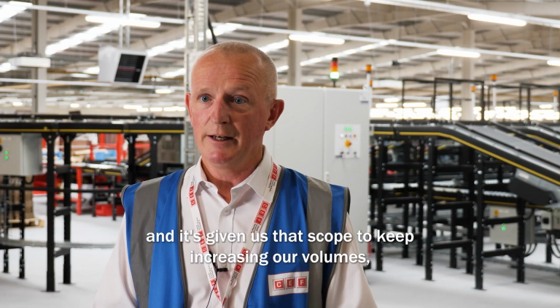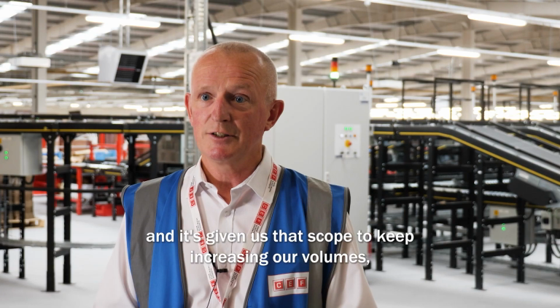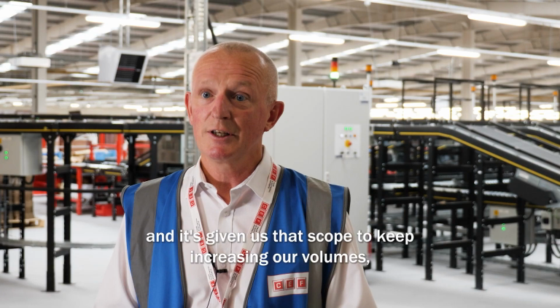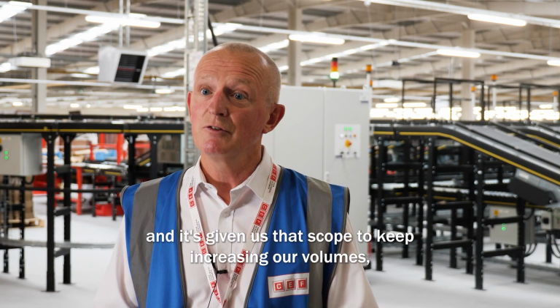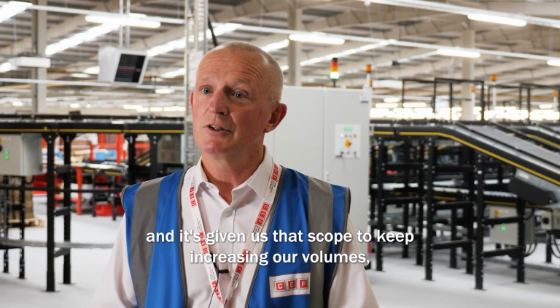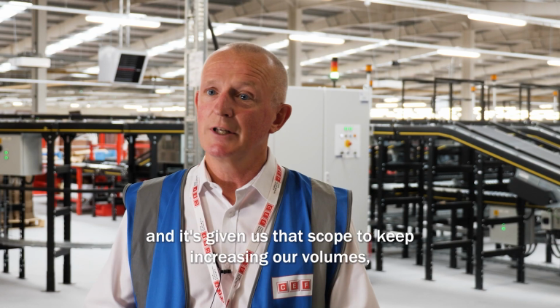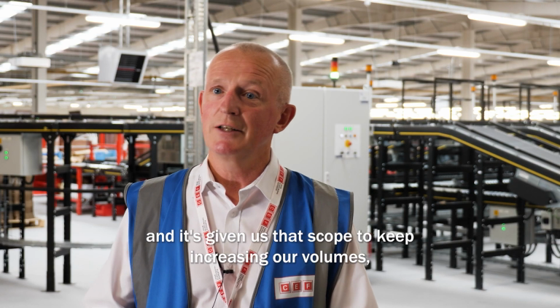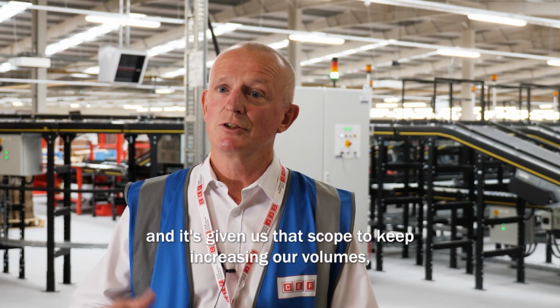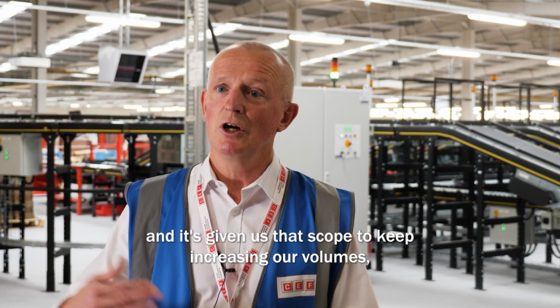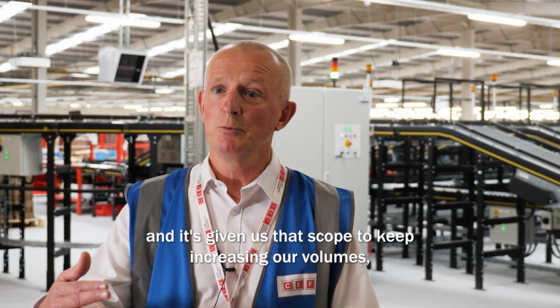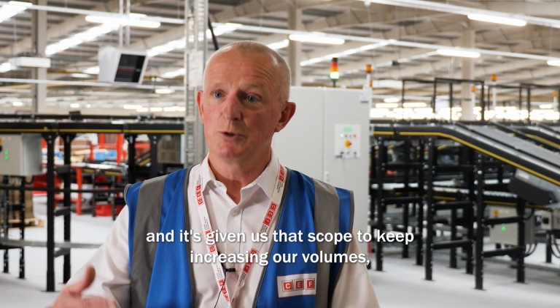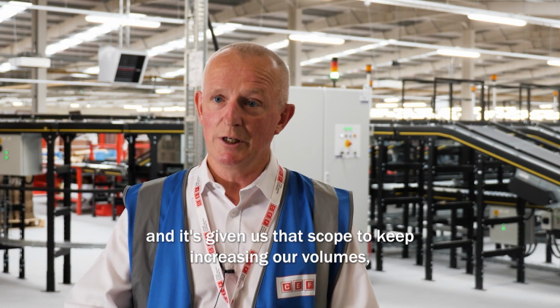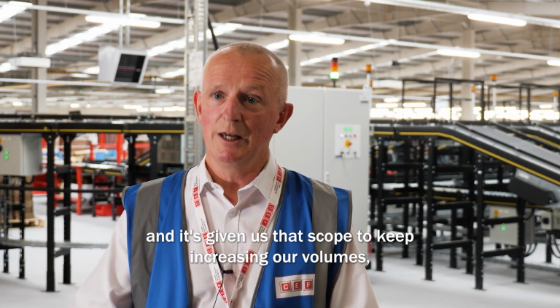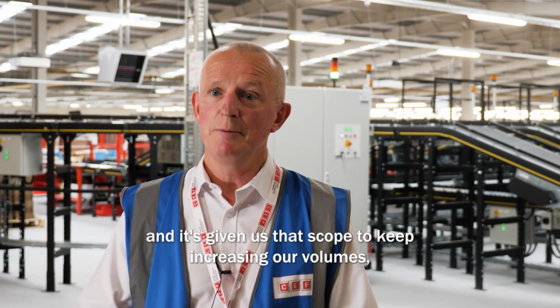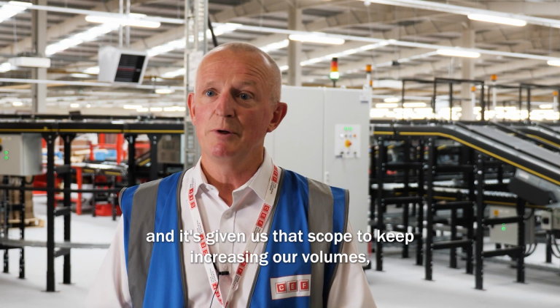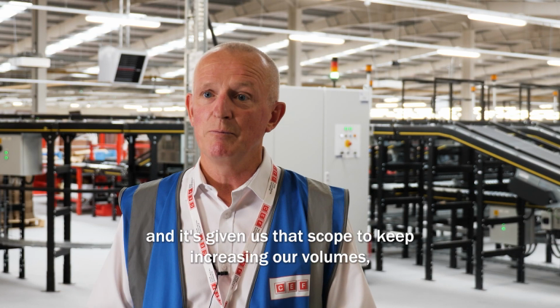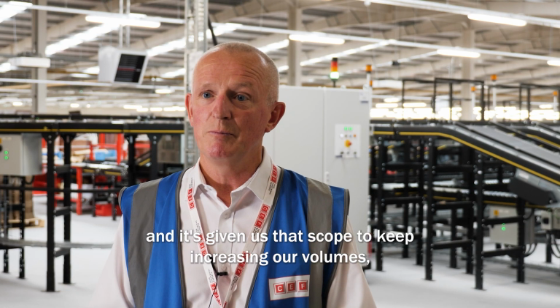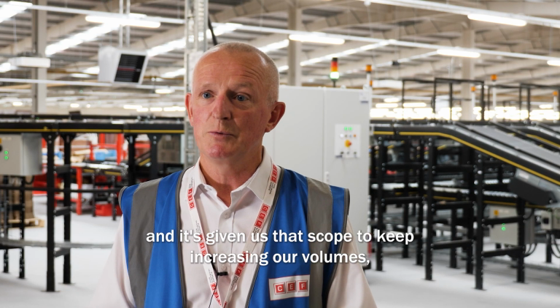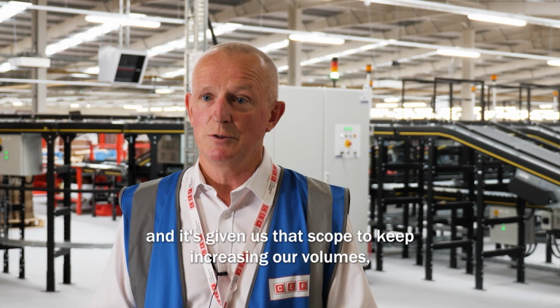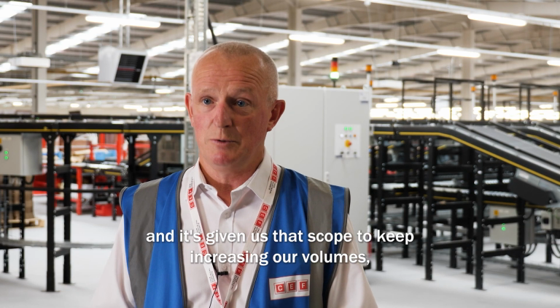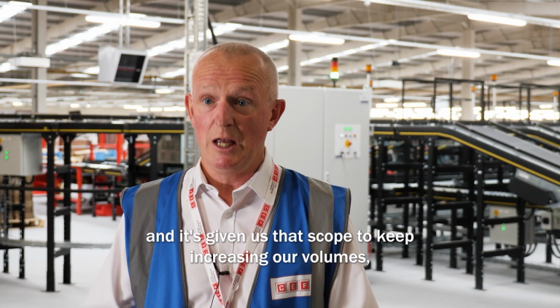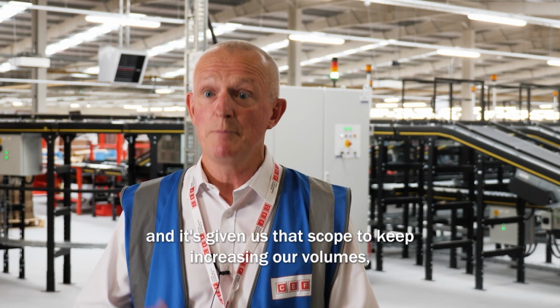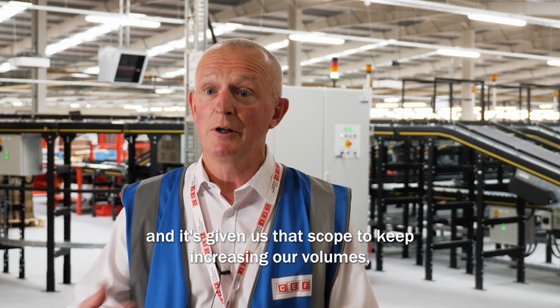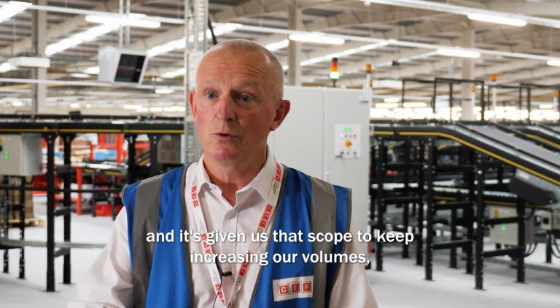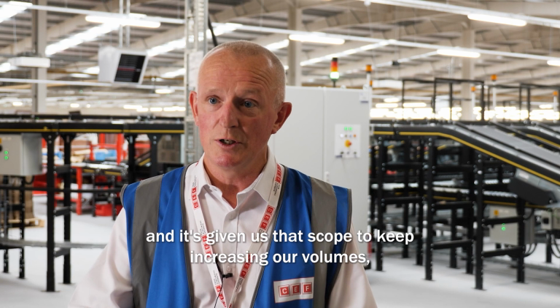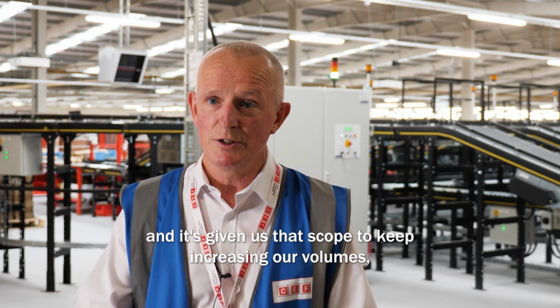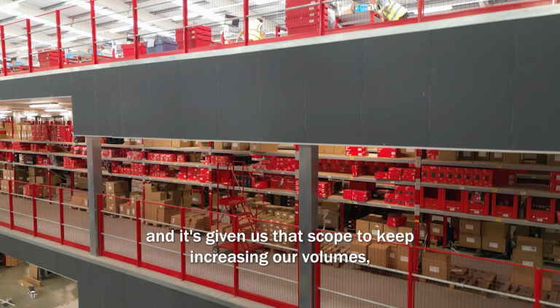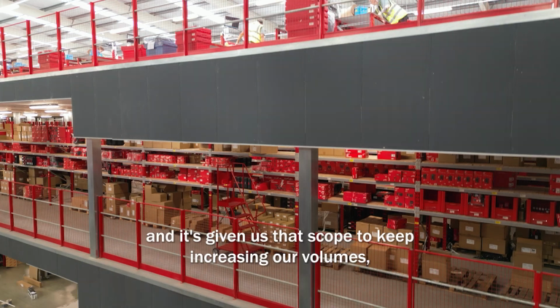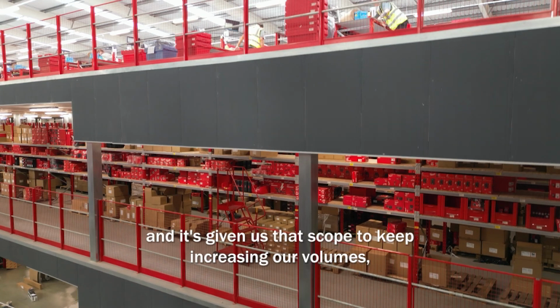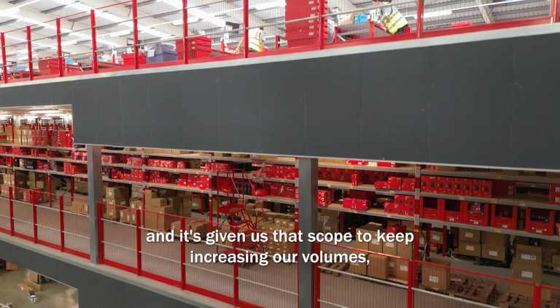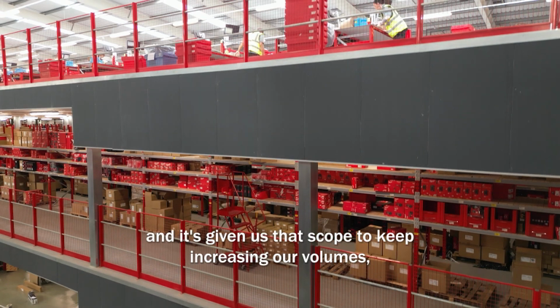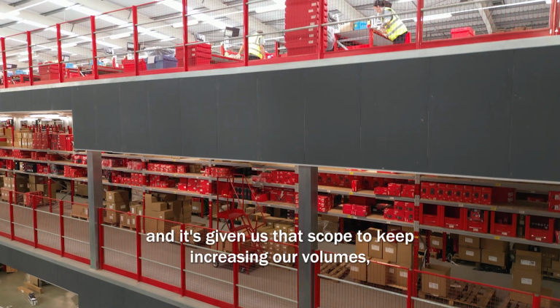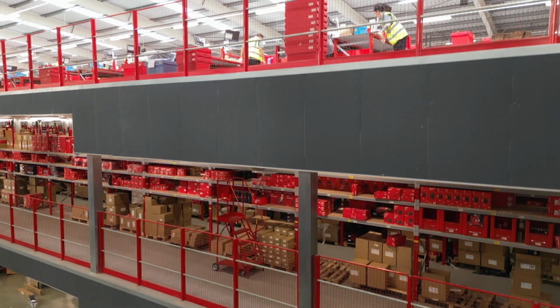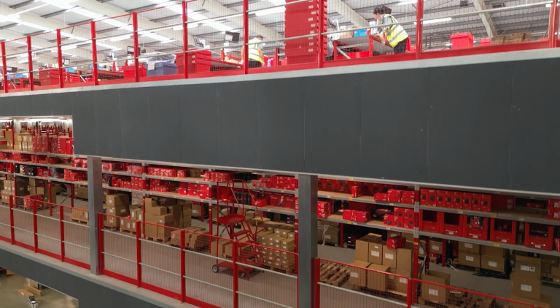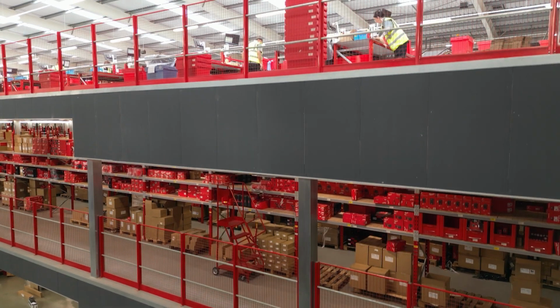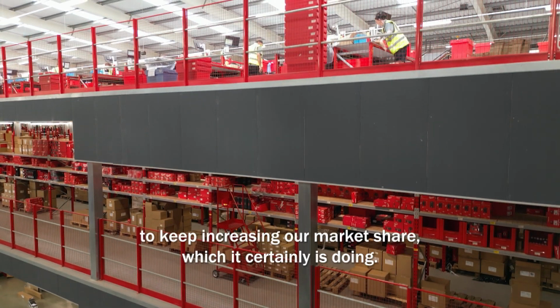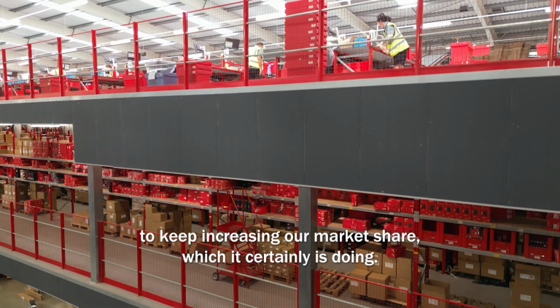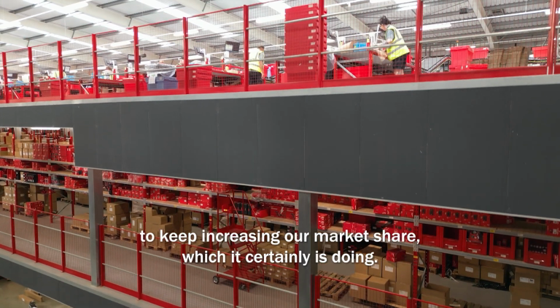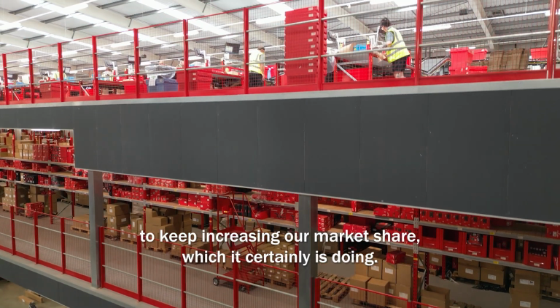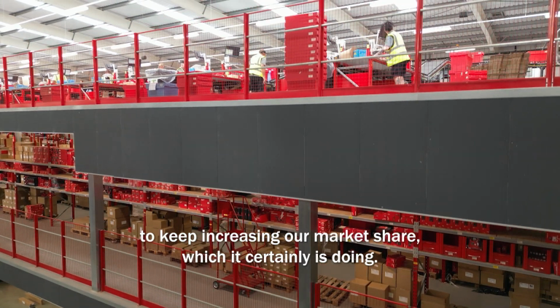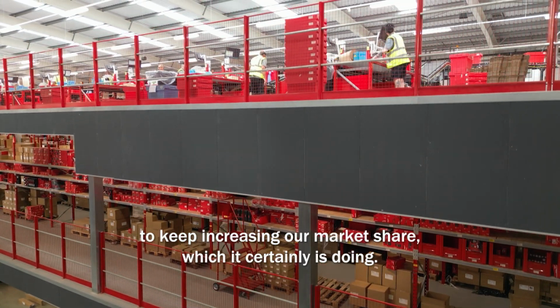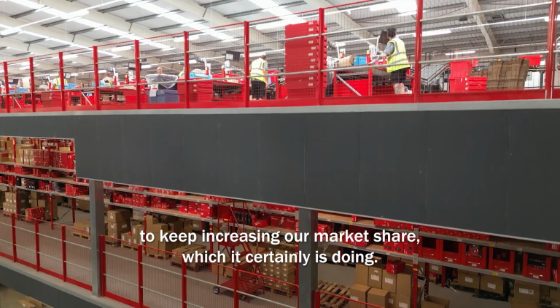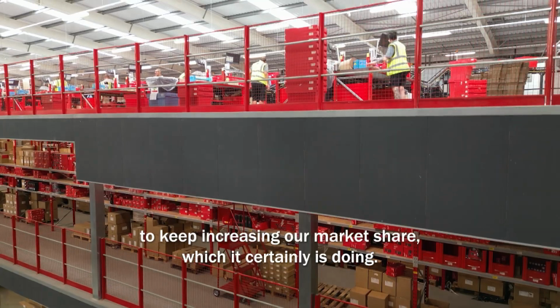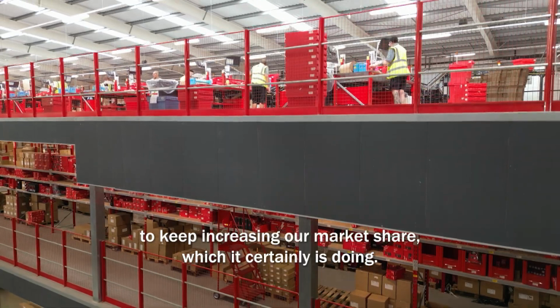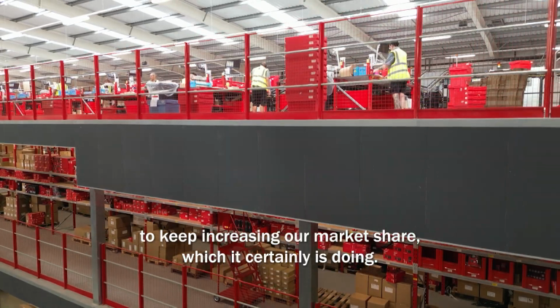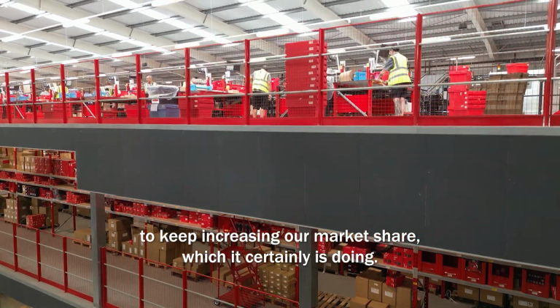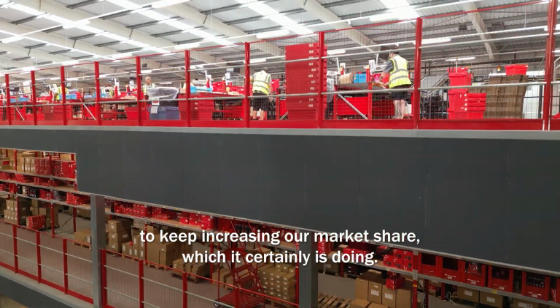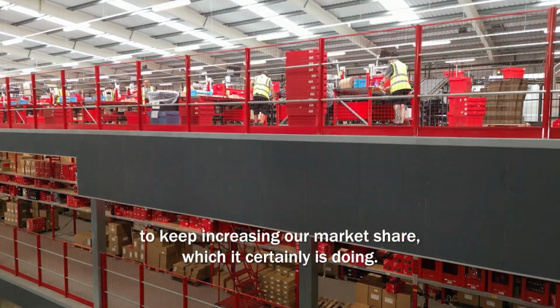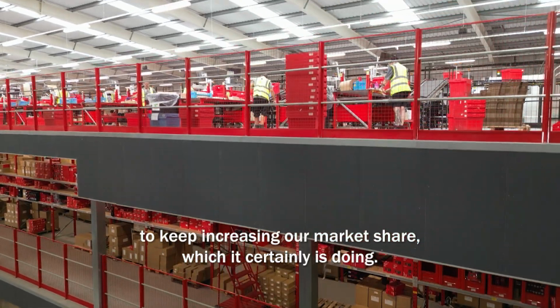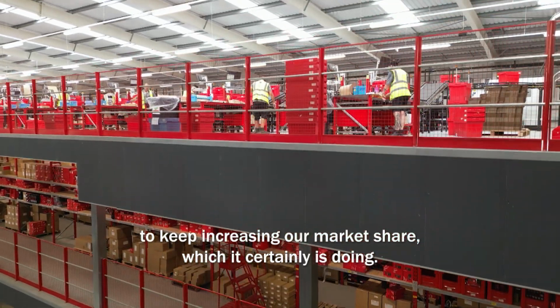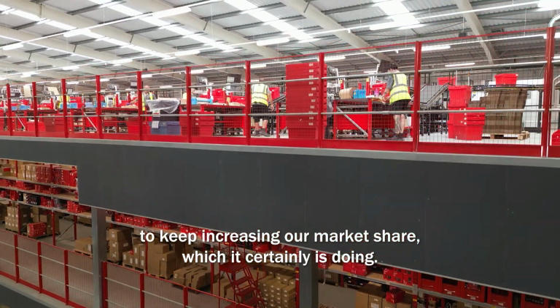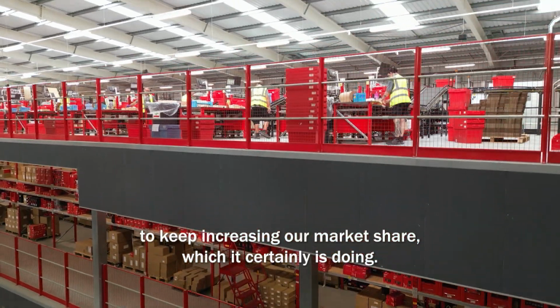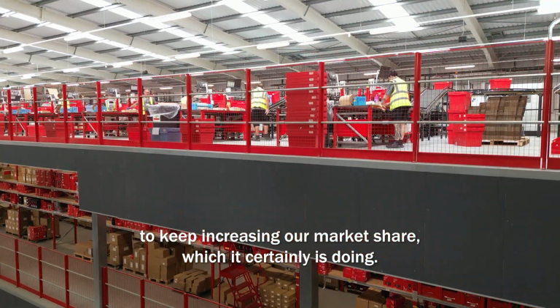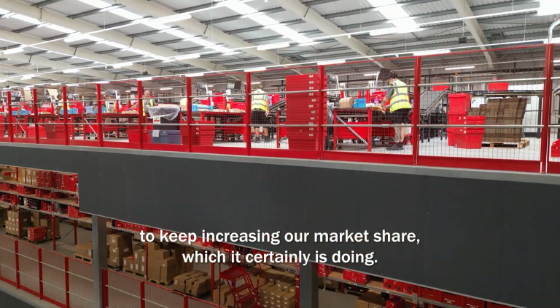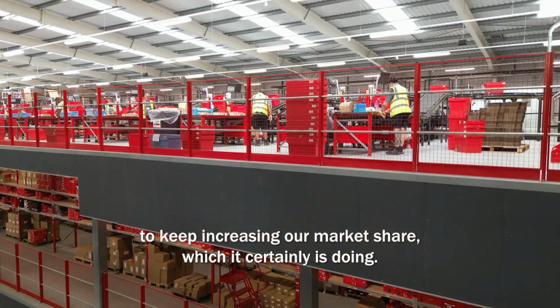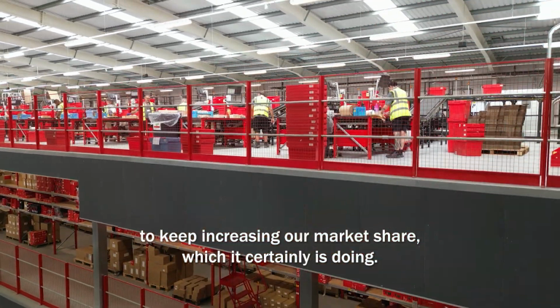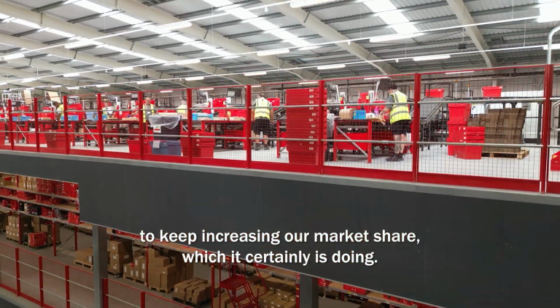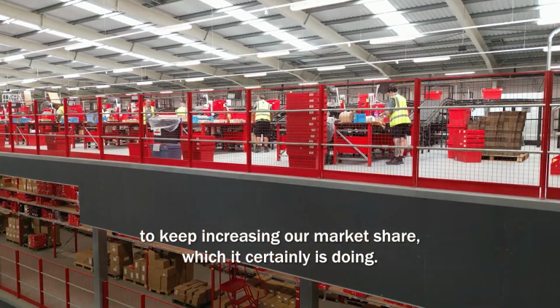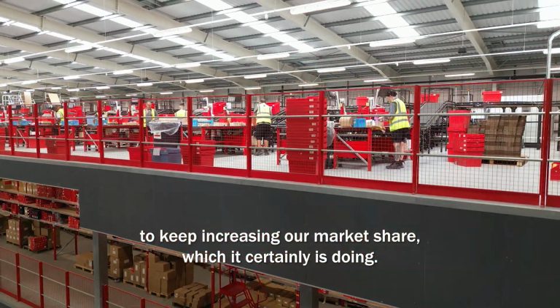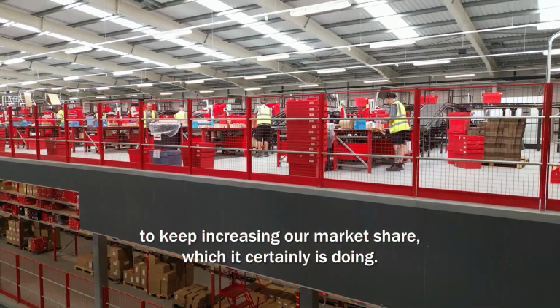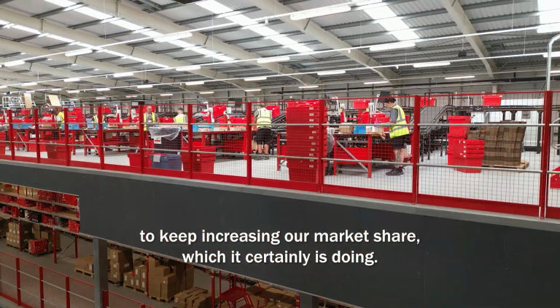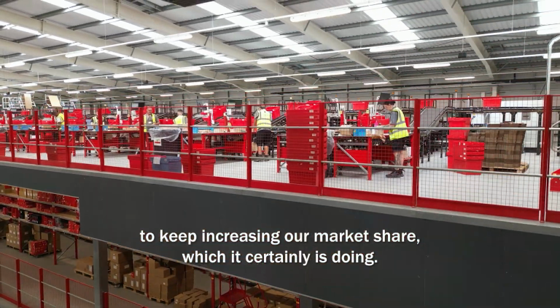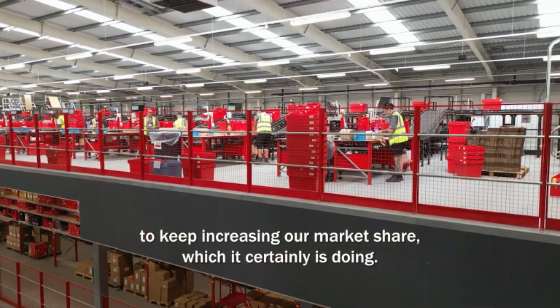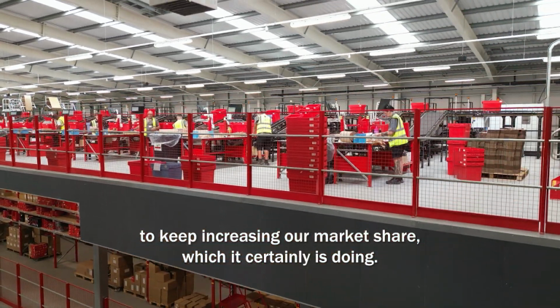And it's given us that scope to keep increasing our volumes, to keep increasing our market share, which it certainly is doing.